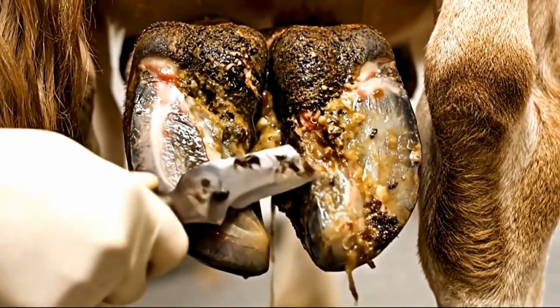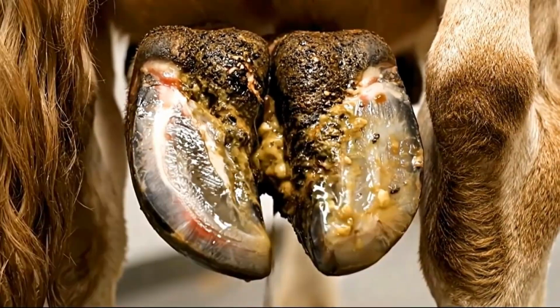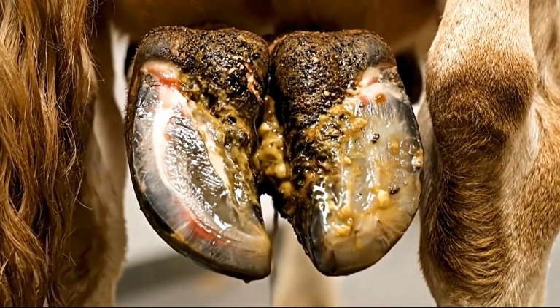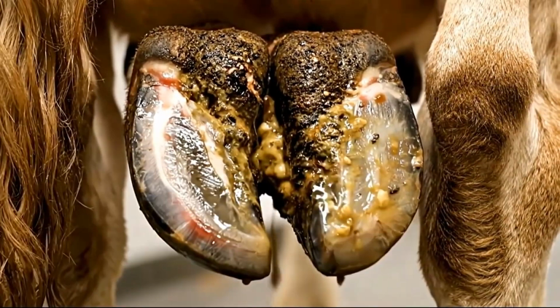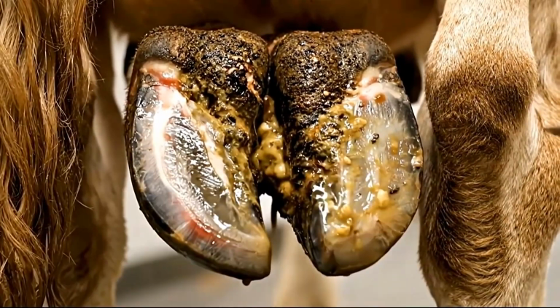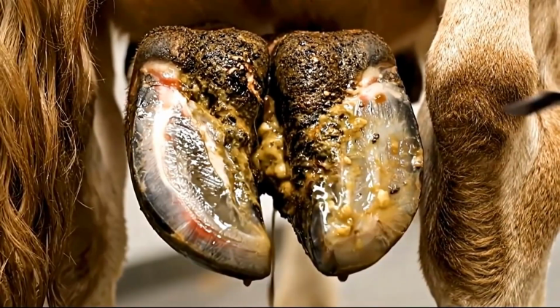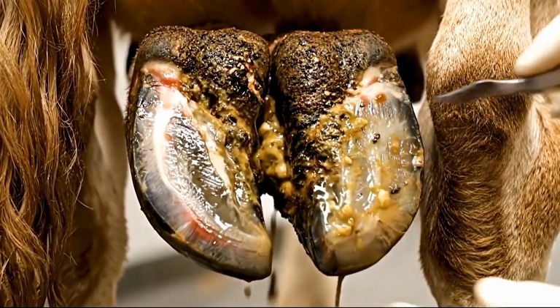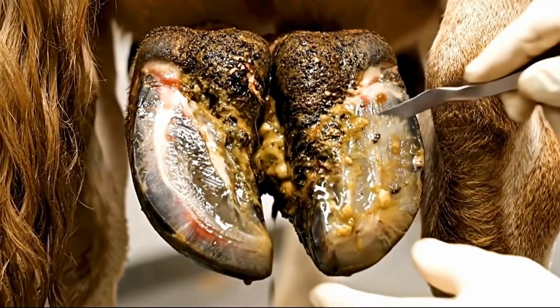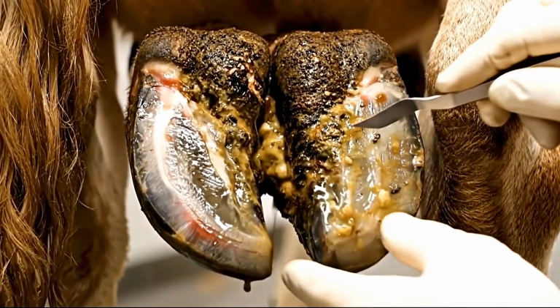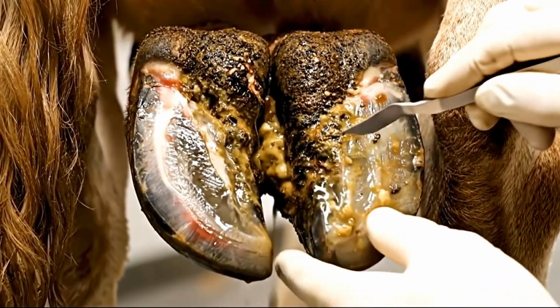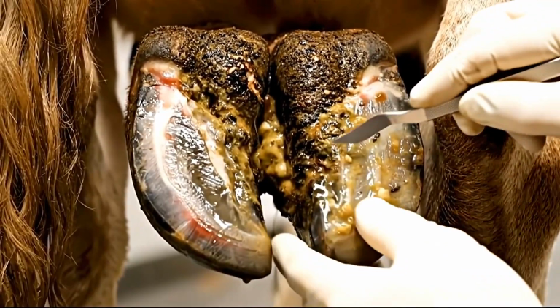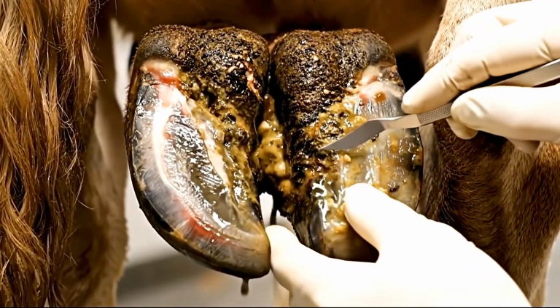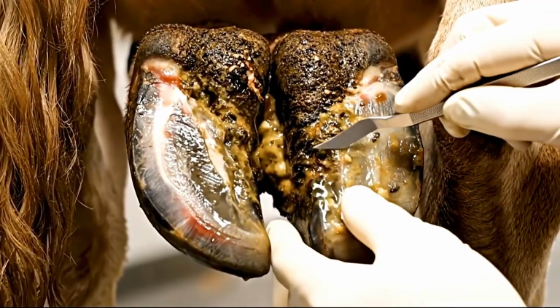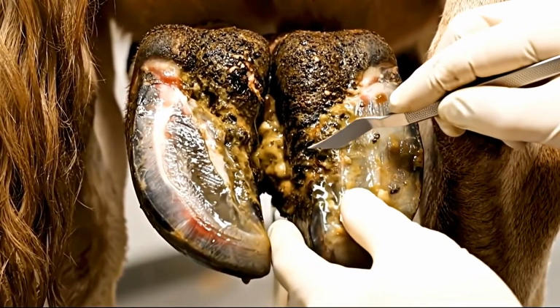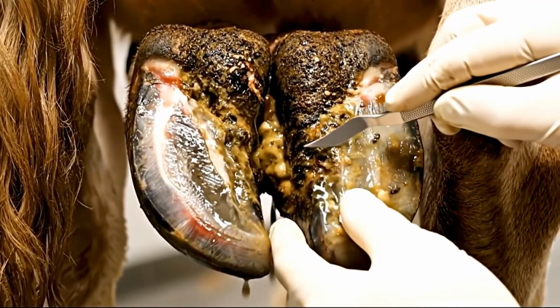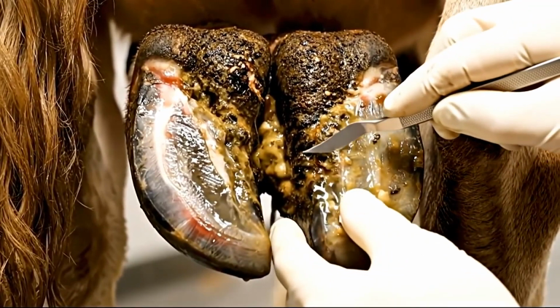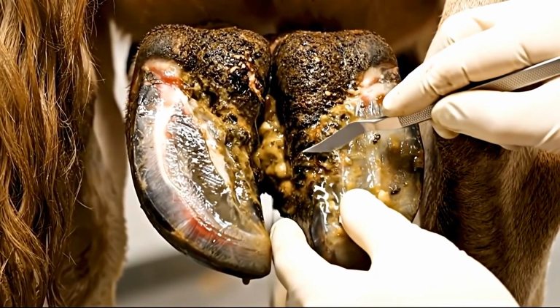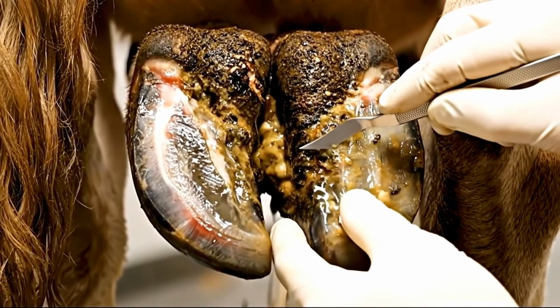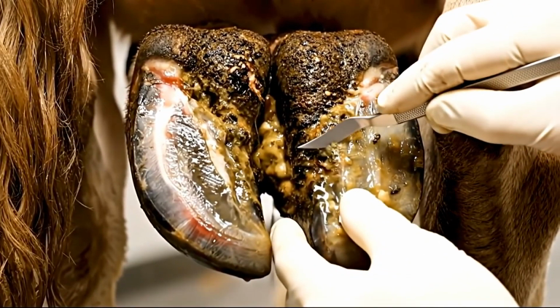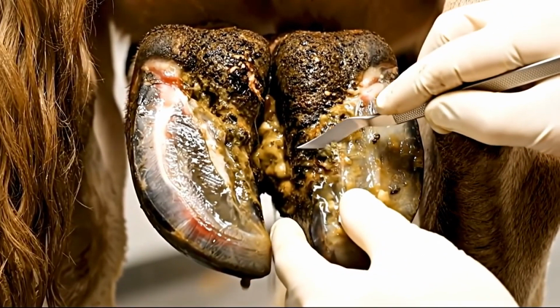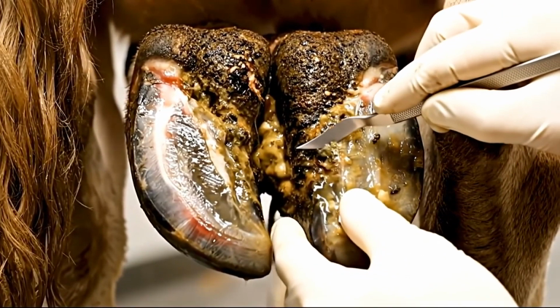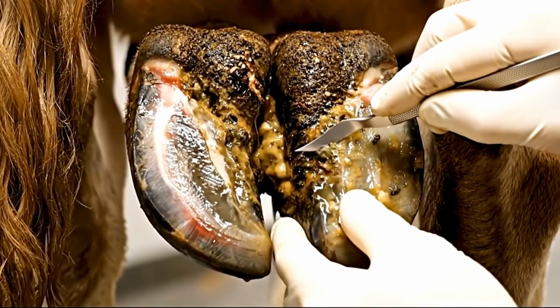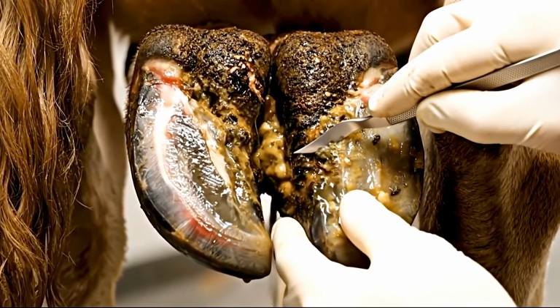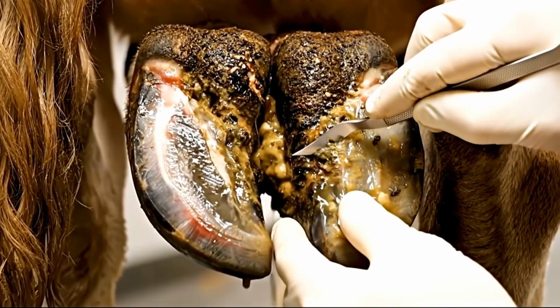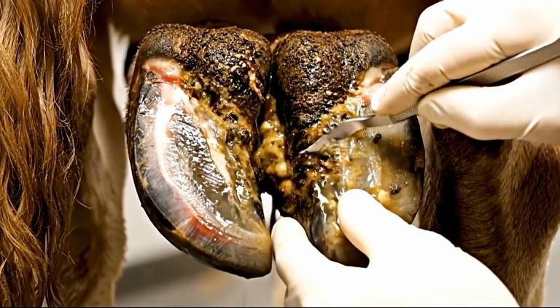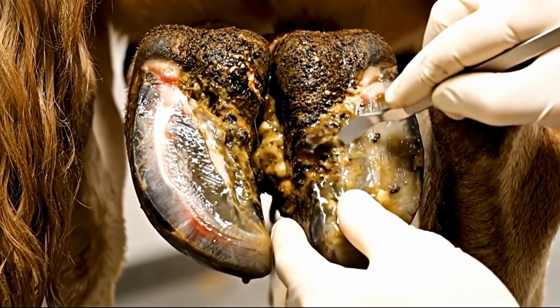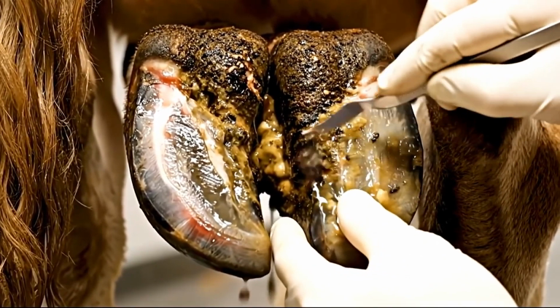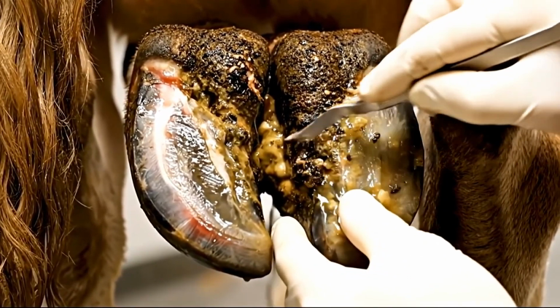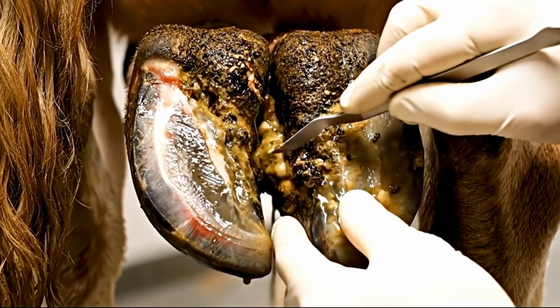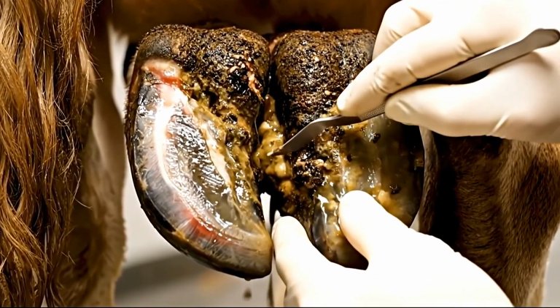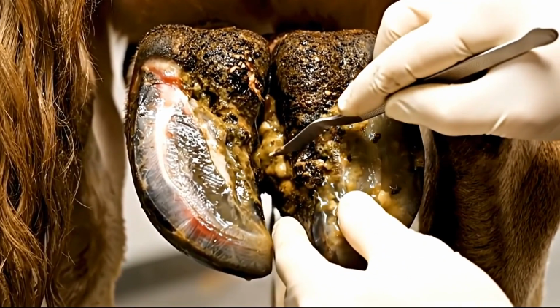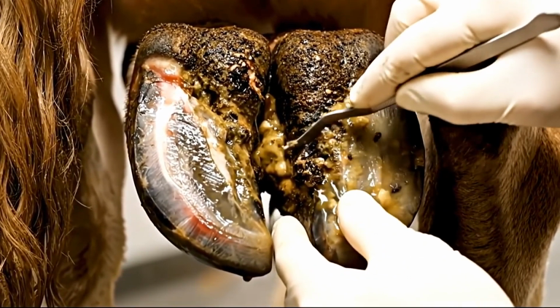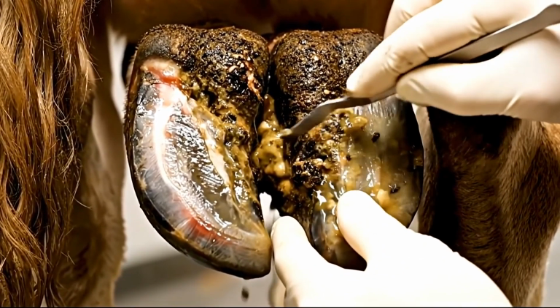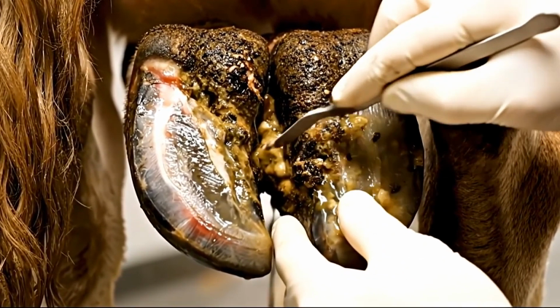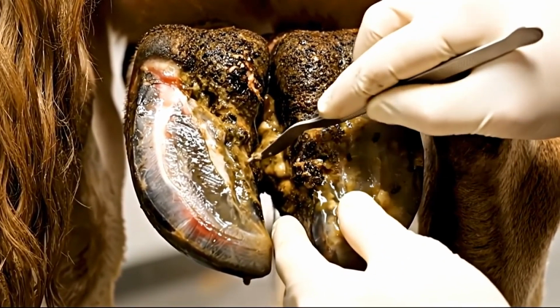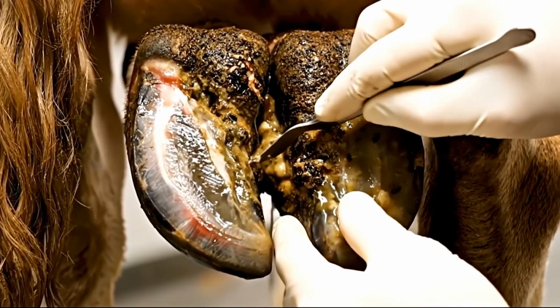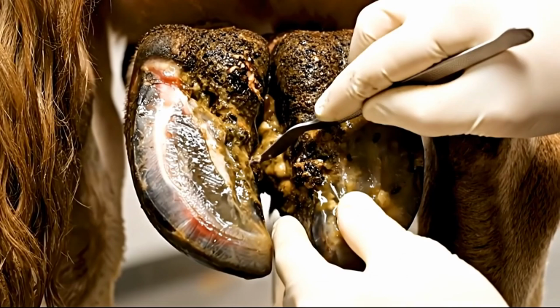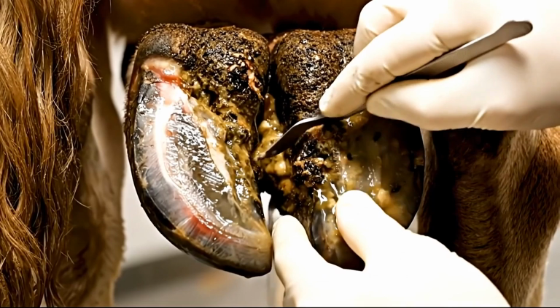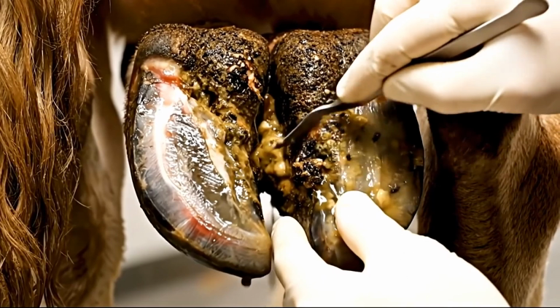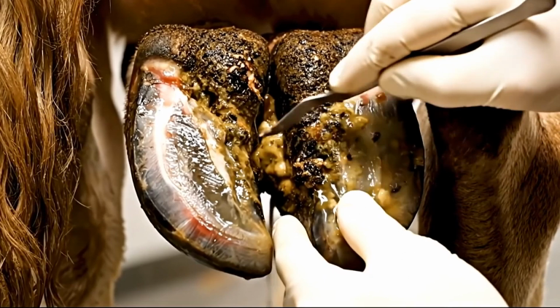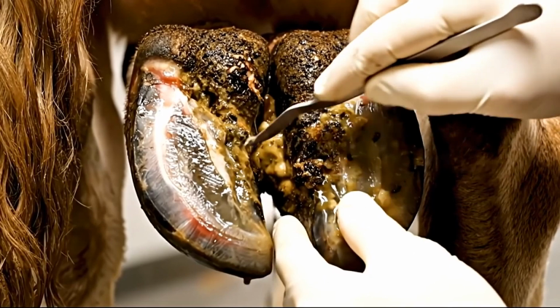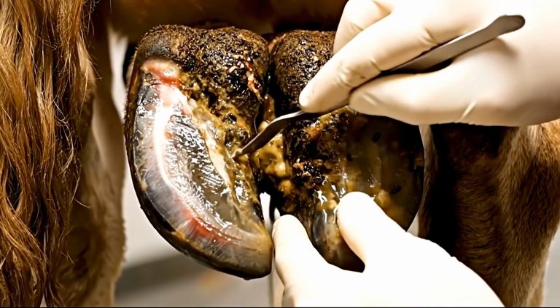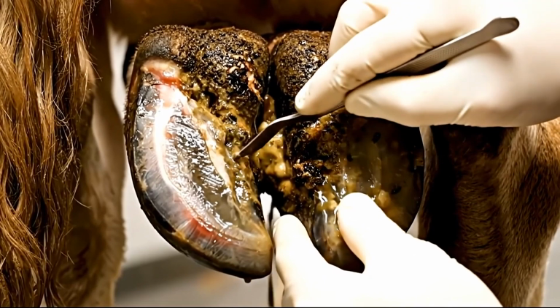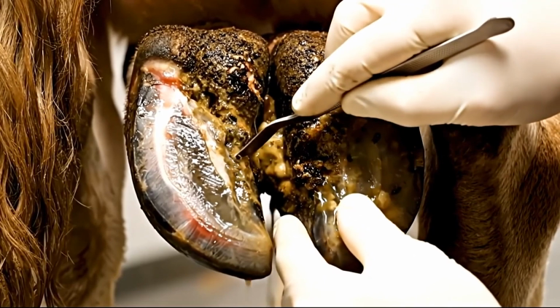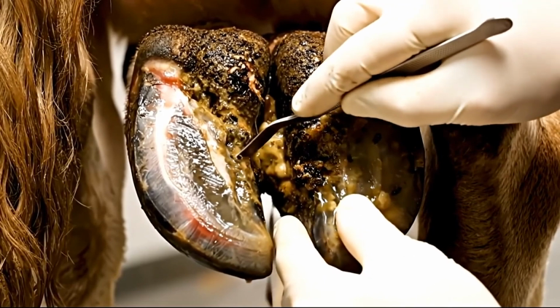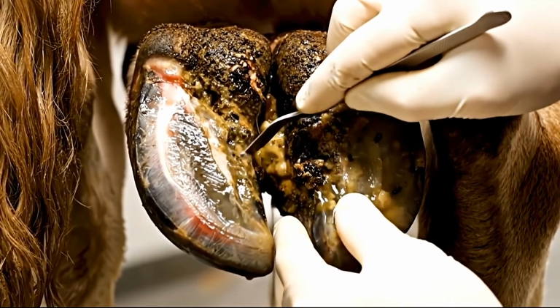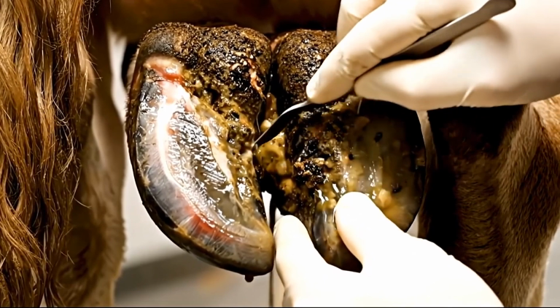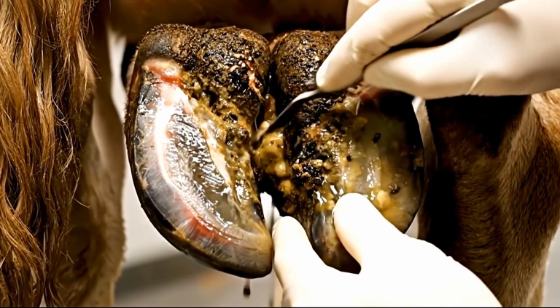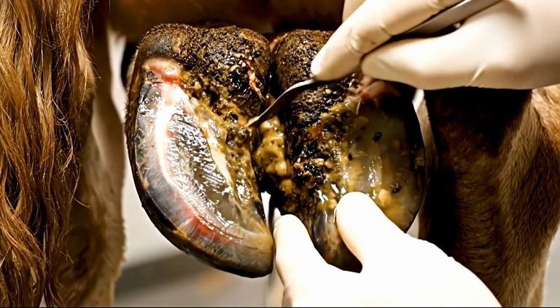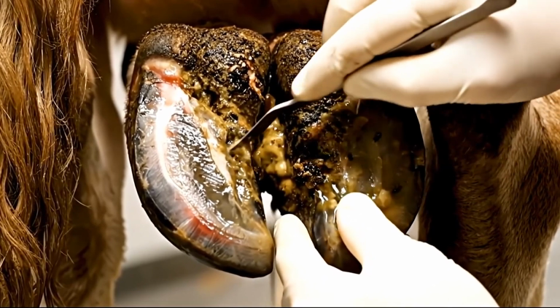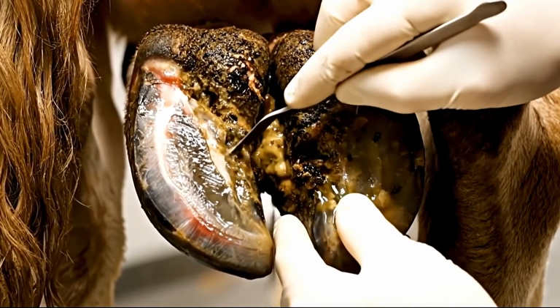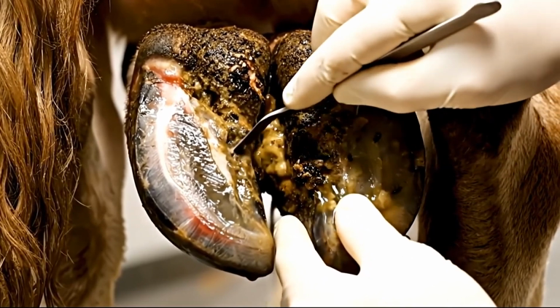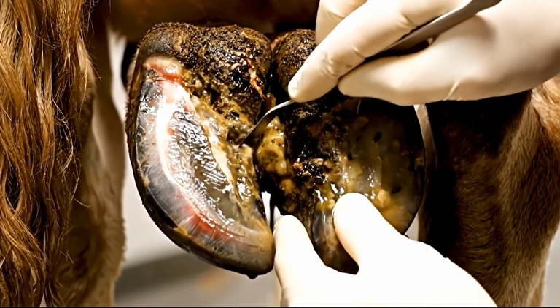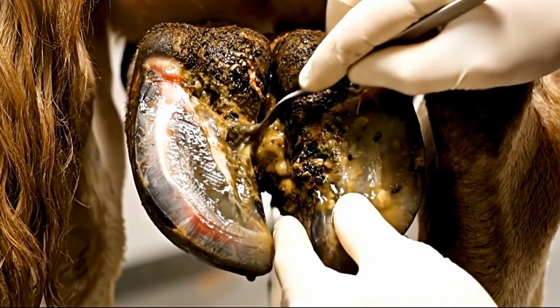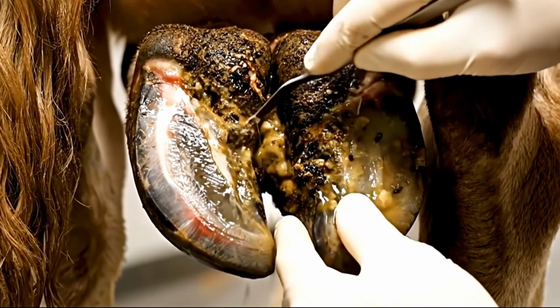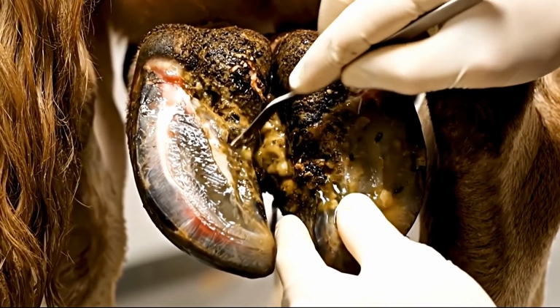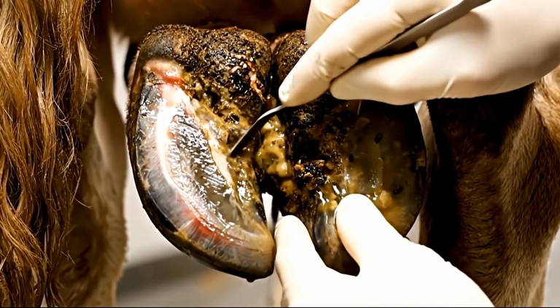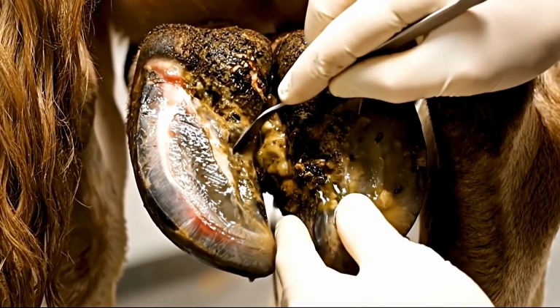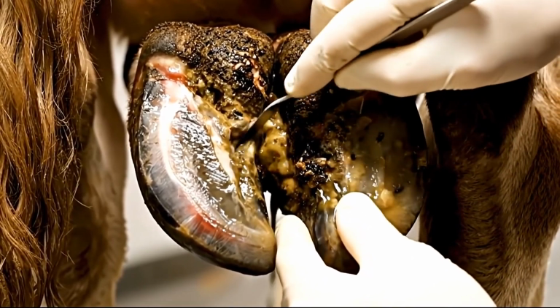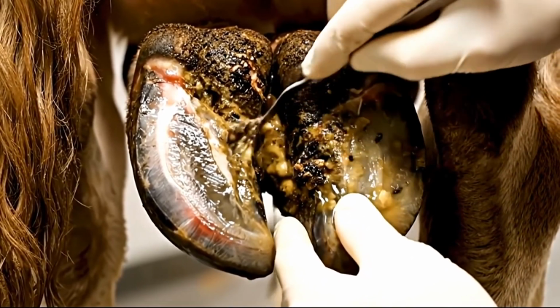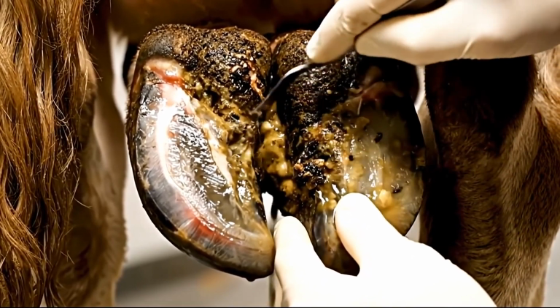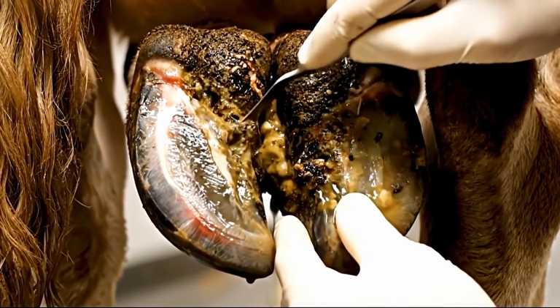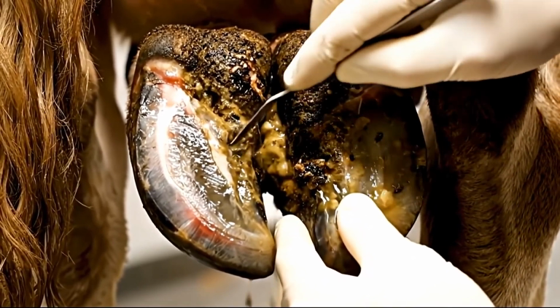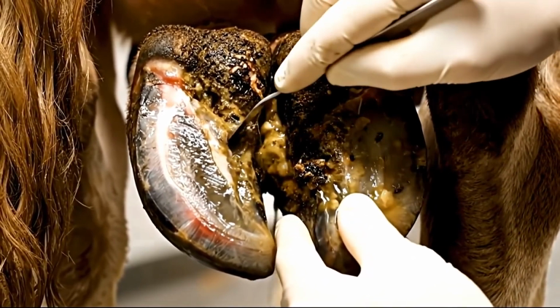Removing all the dead and infected tissue. We must eliminate every bit of necrotic material to reach healthy tissue.